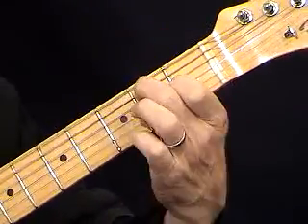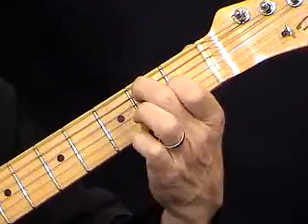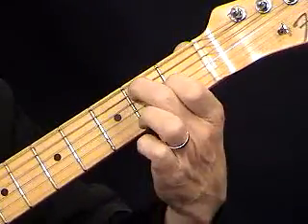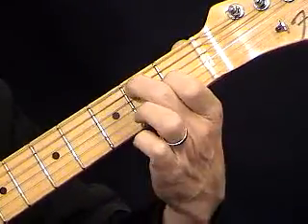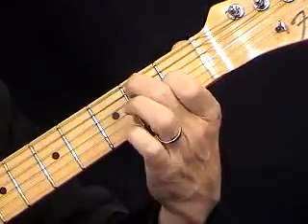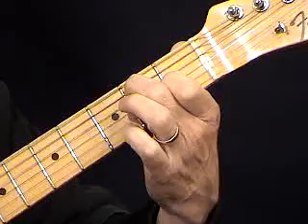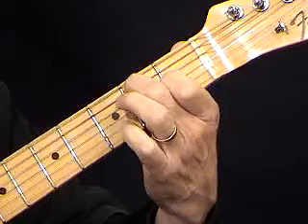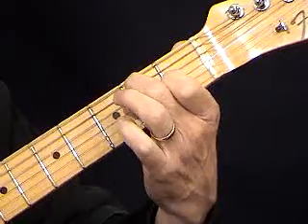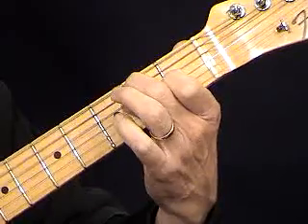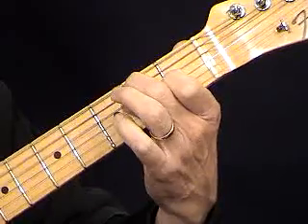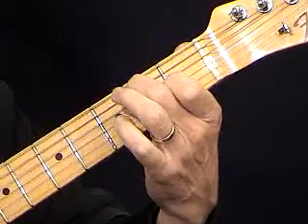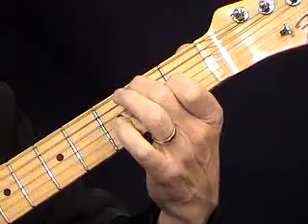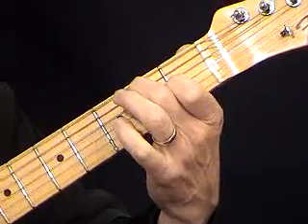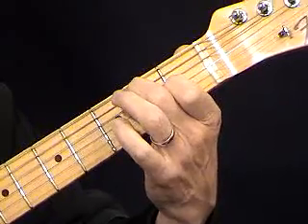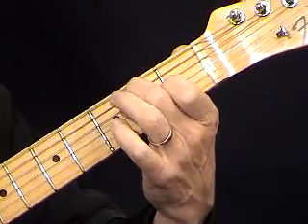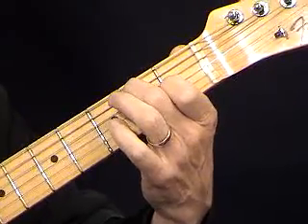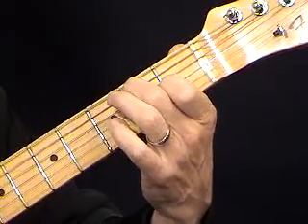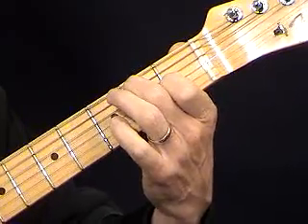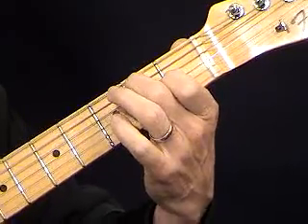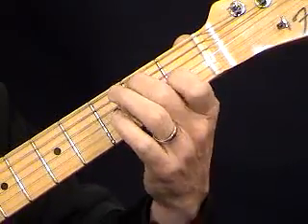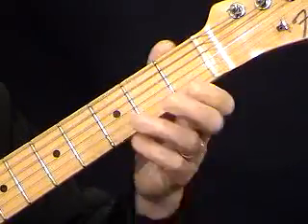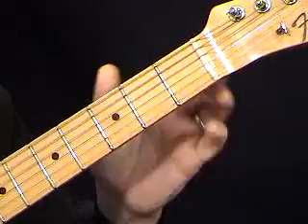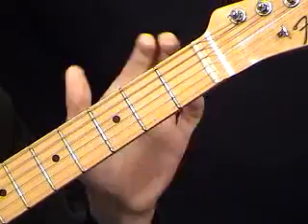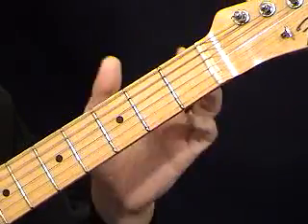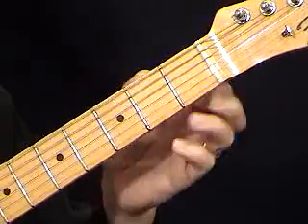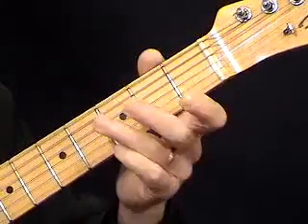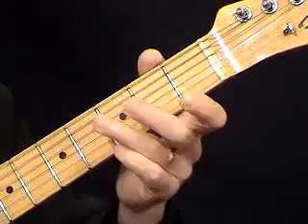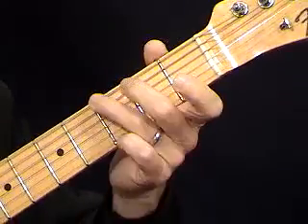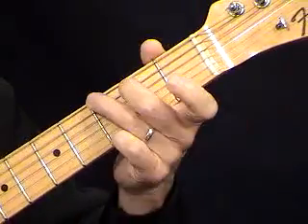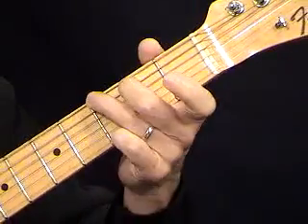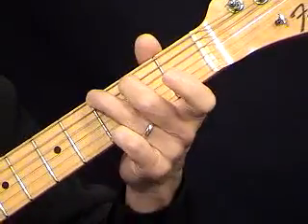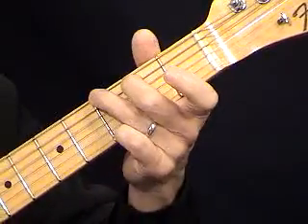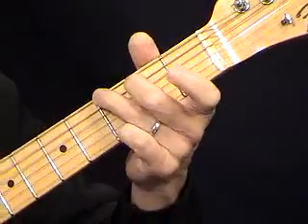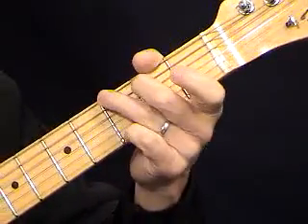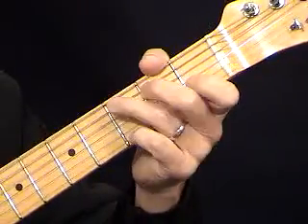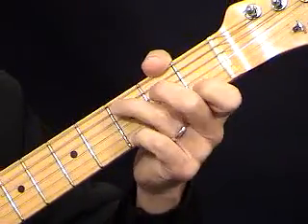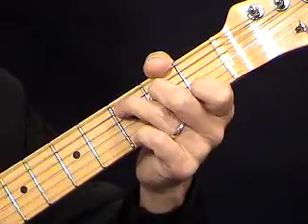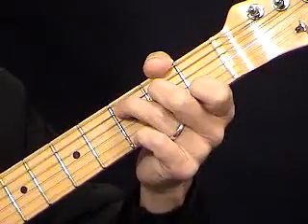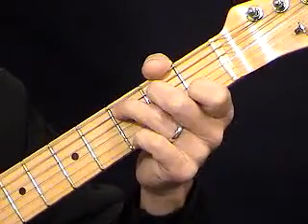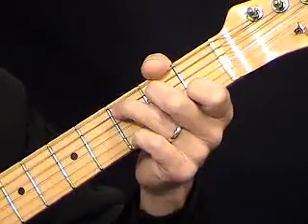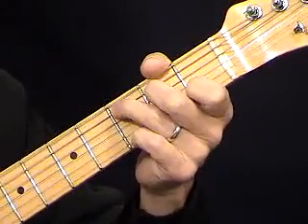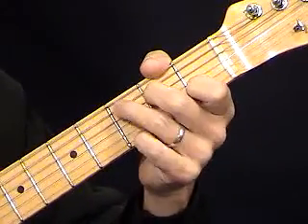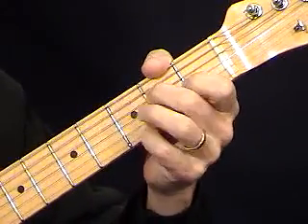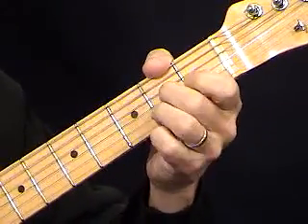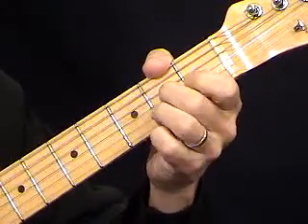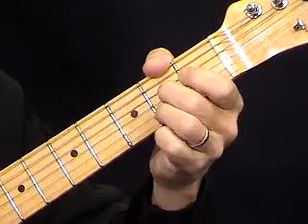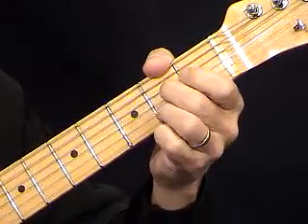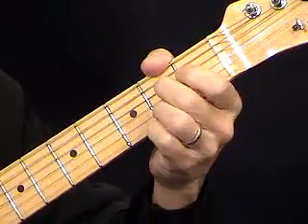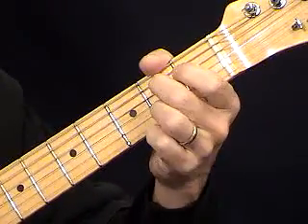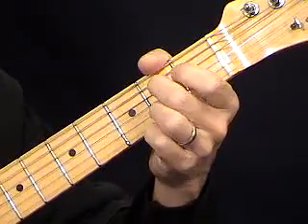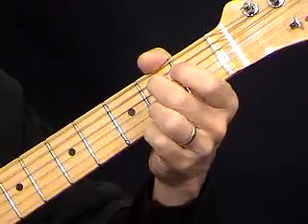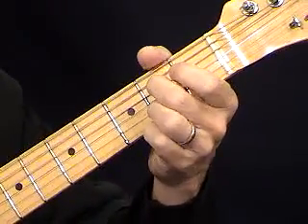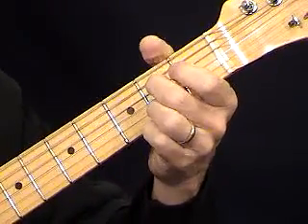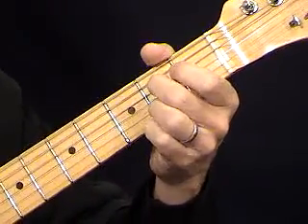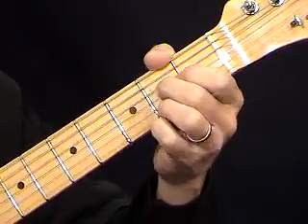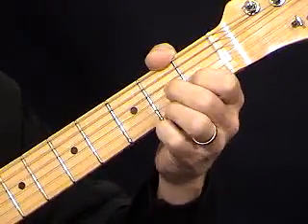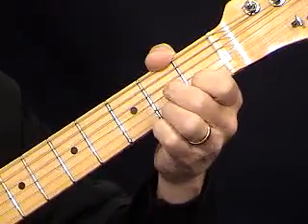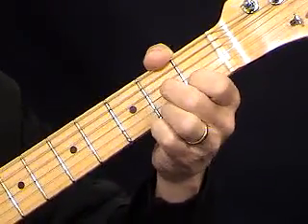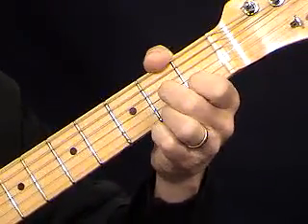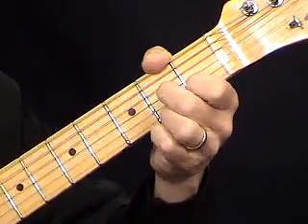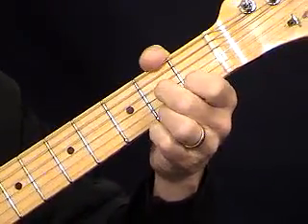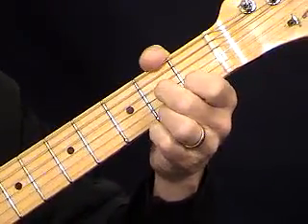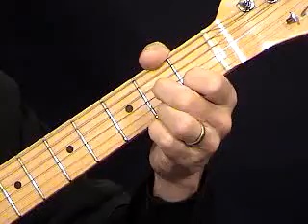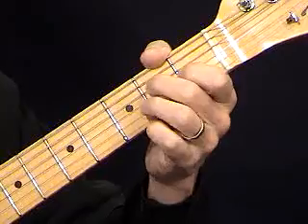There will also be an E7 down here. Those are pretty simple chords. You can find them on my chords page at Randy's Guitar Clinic.